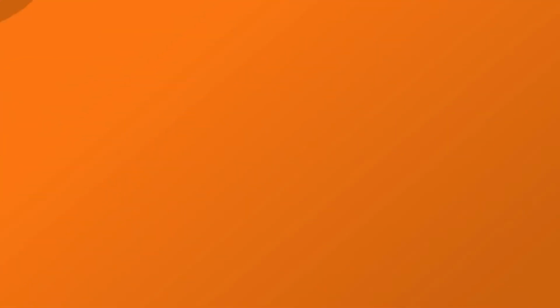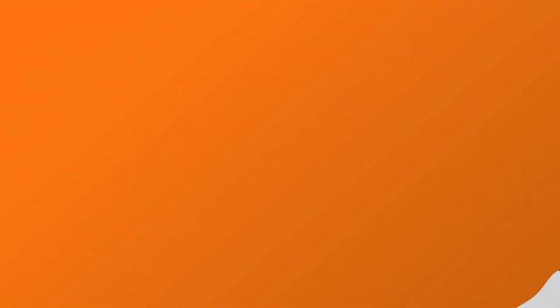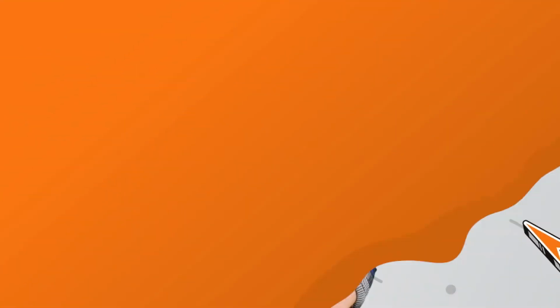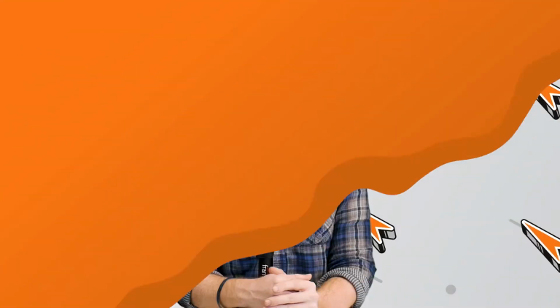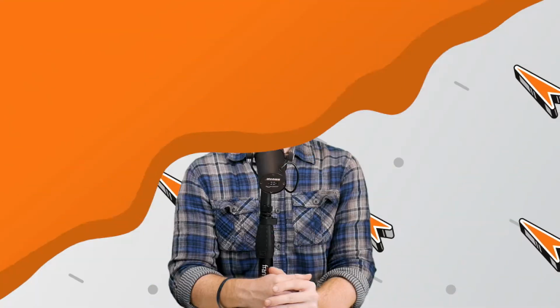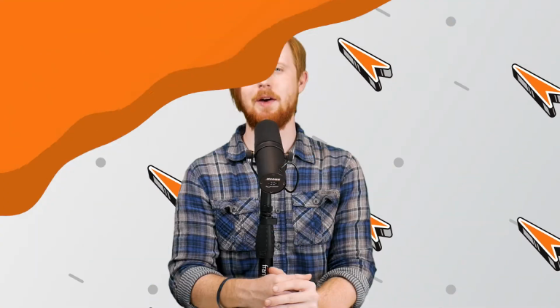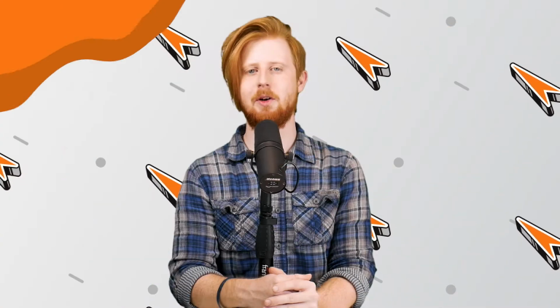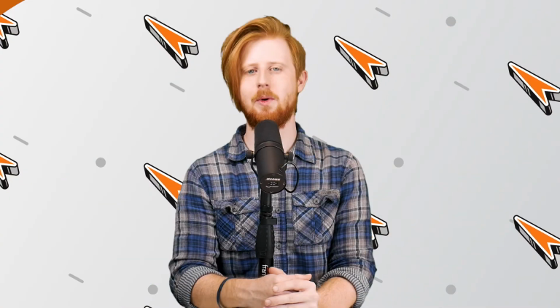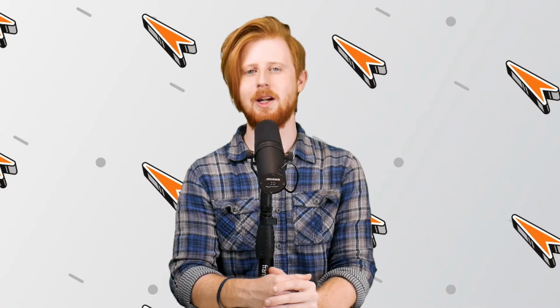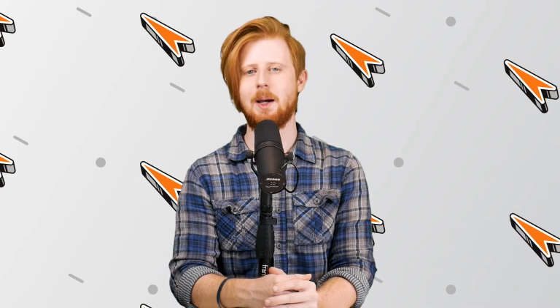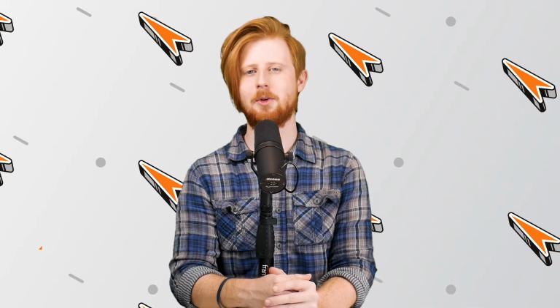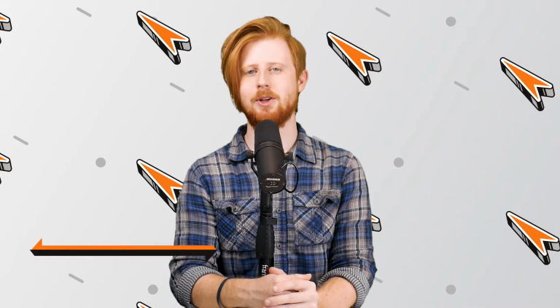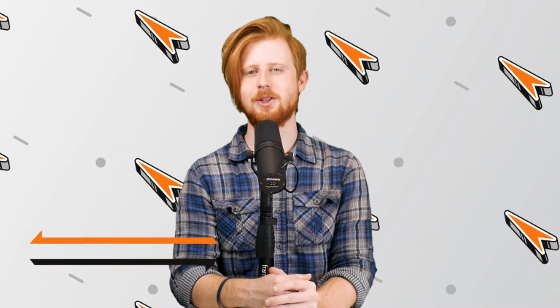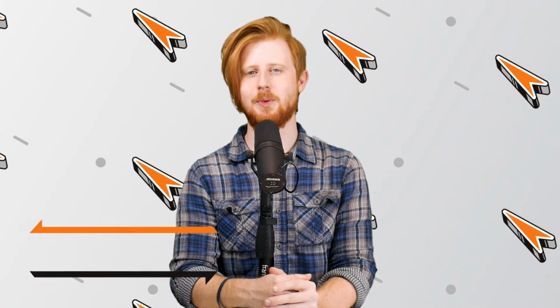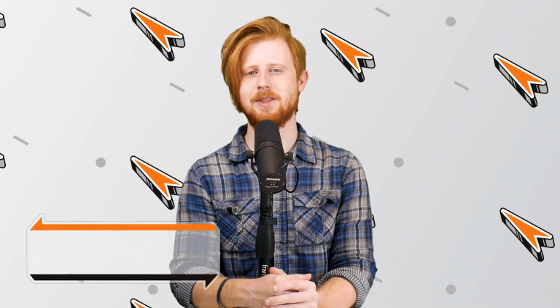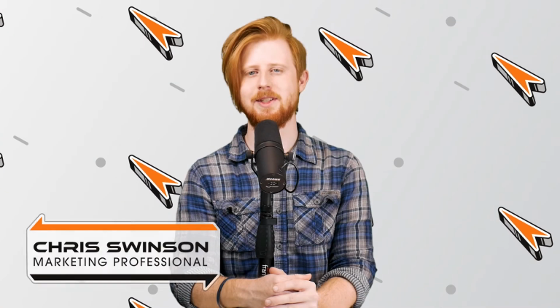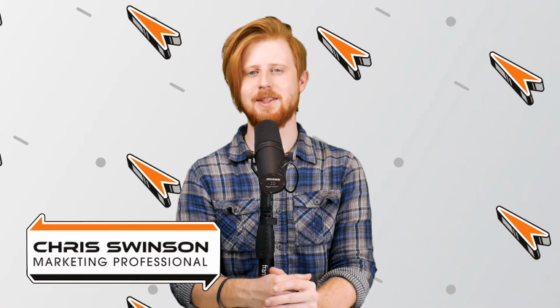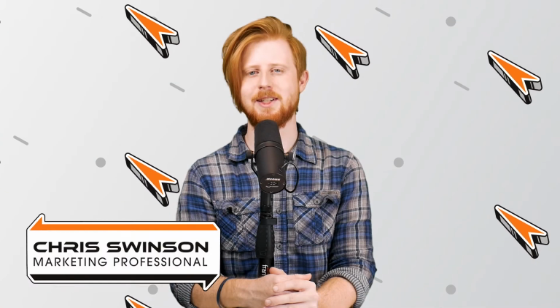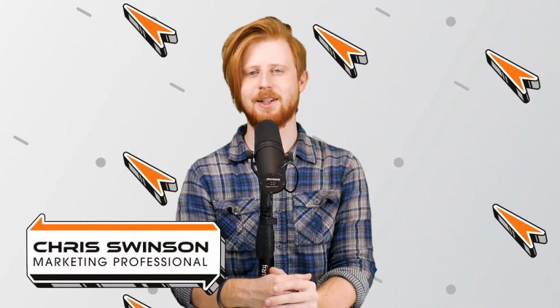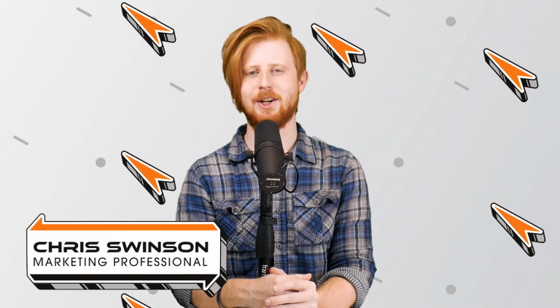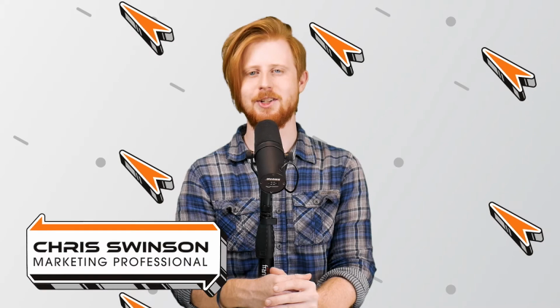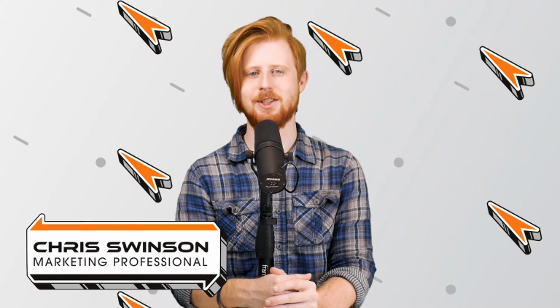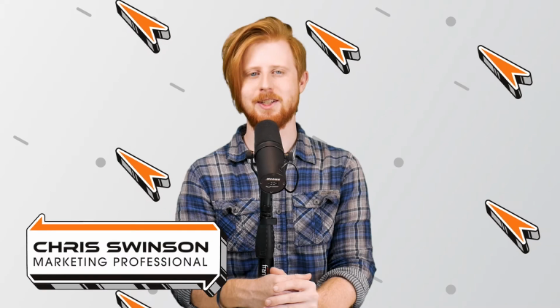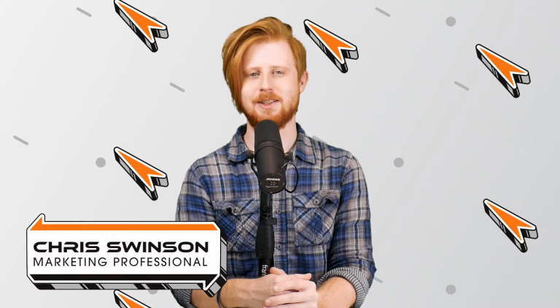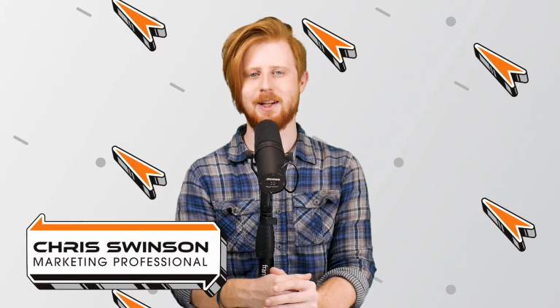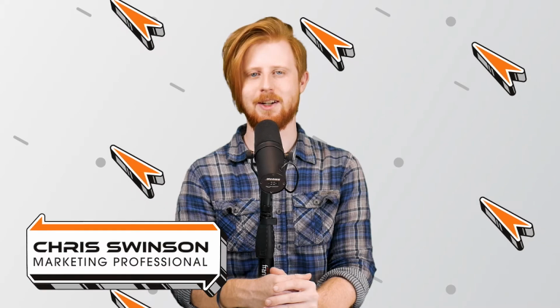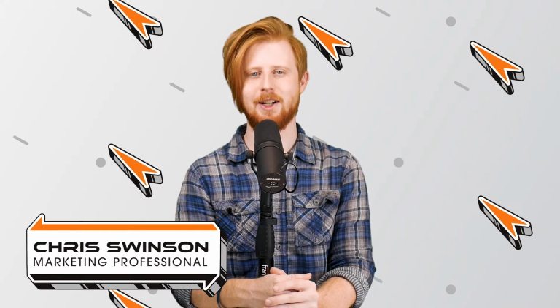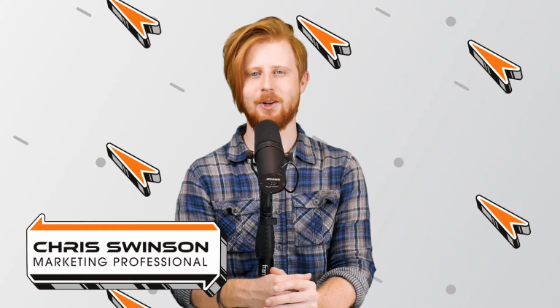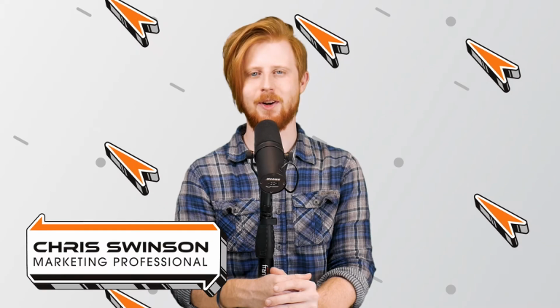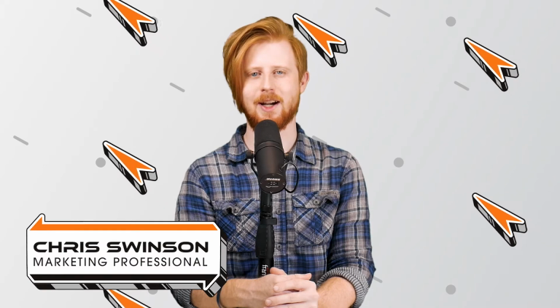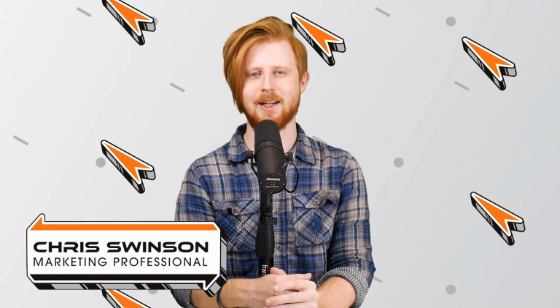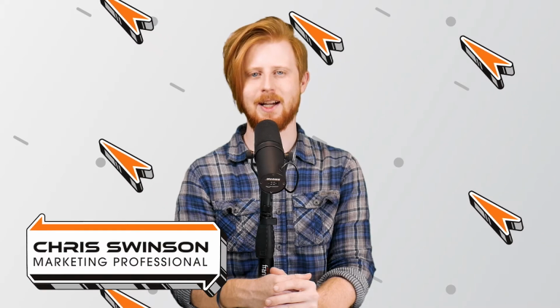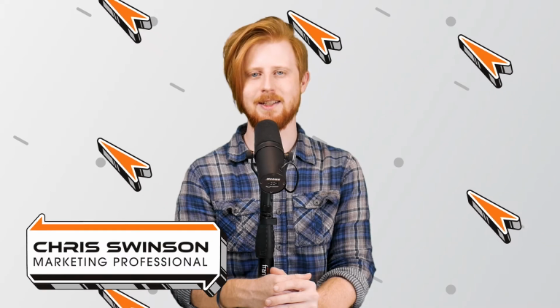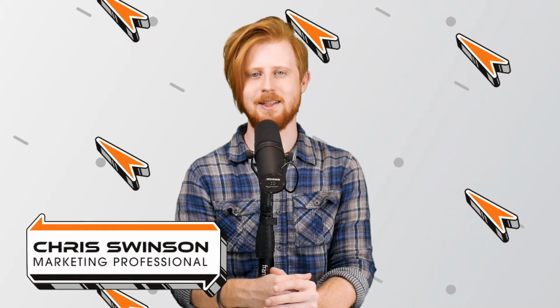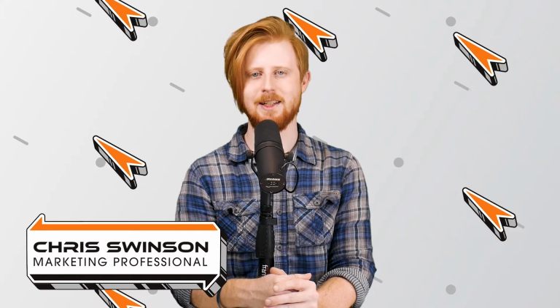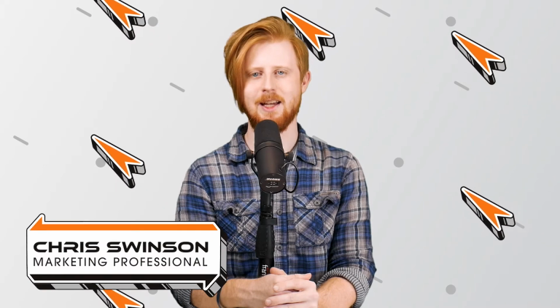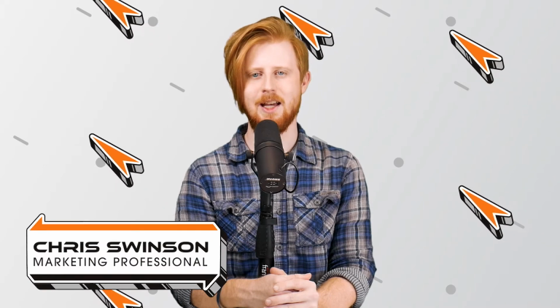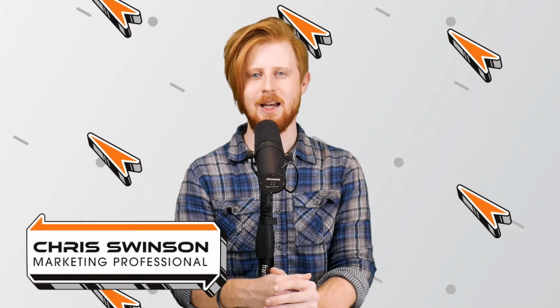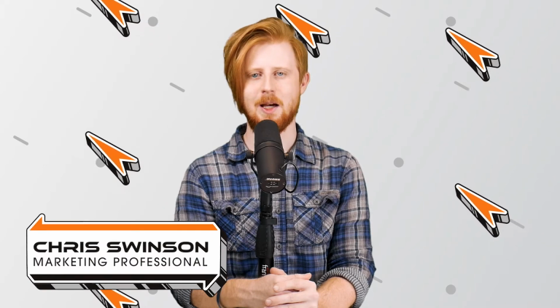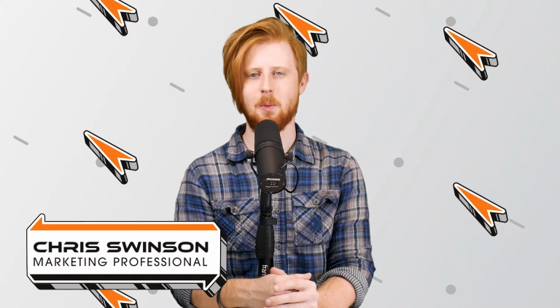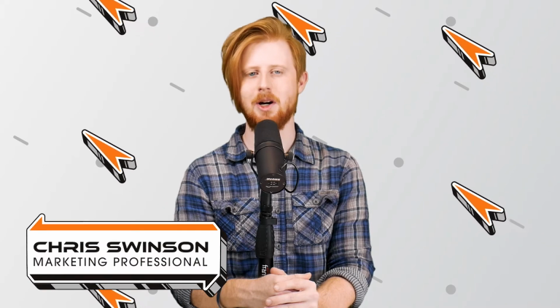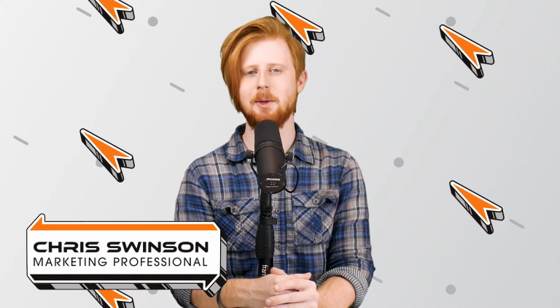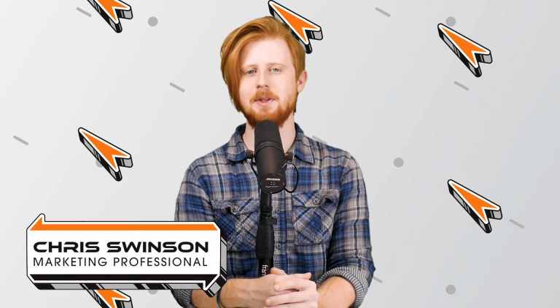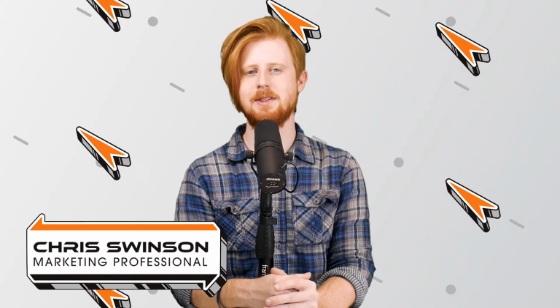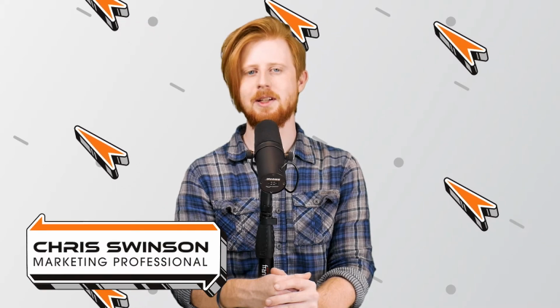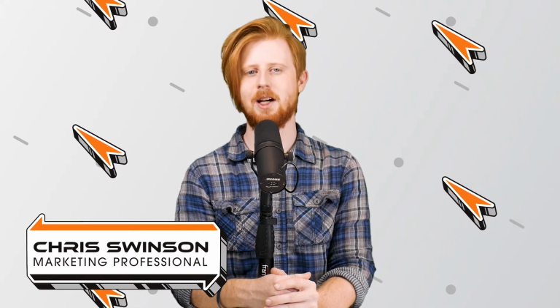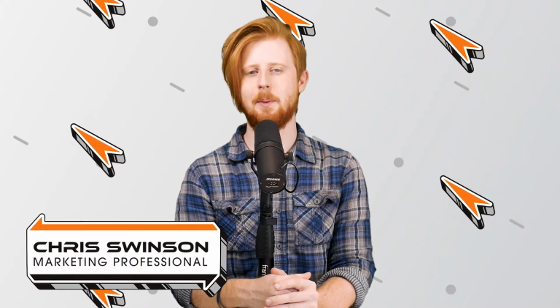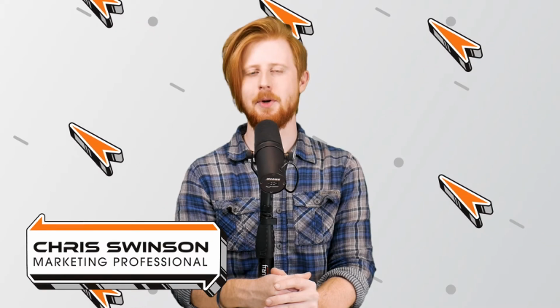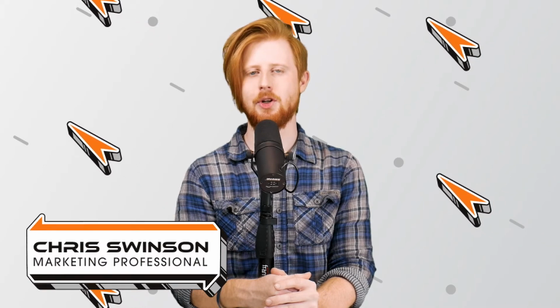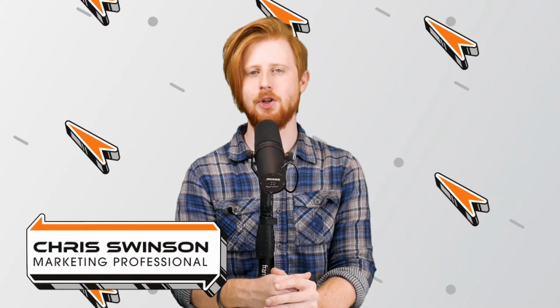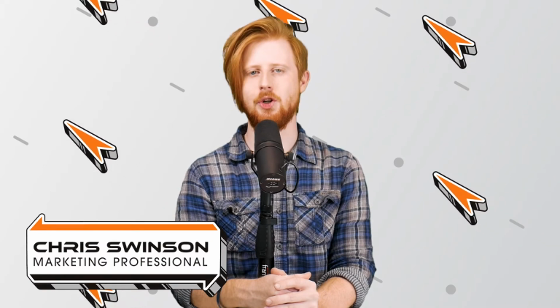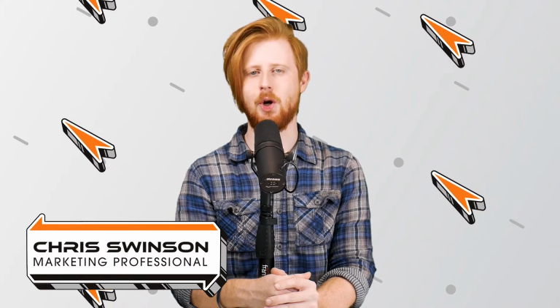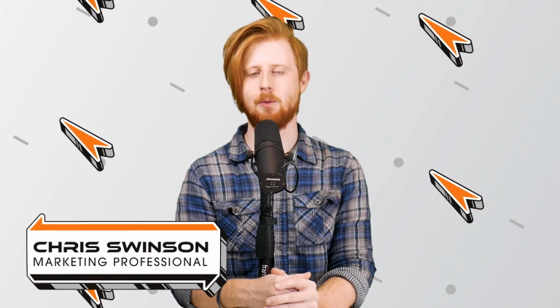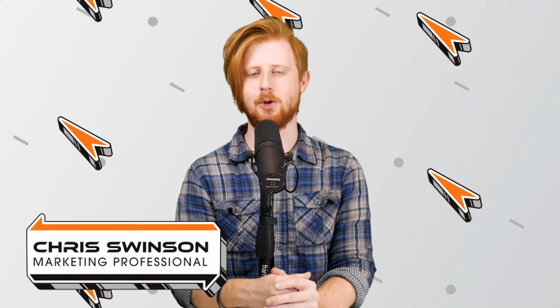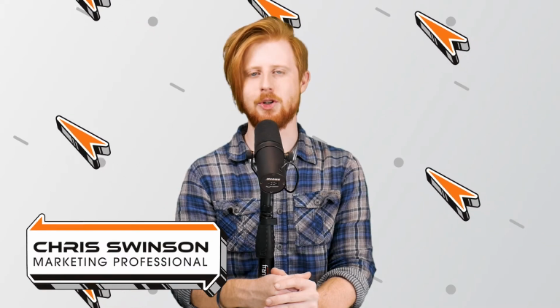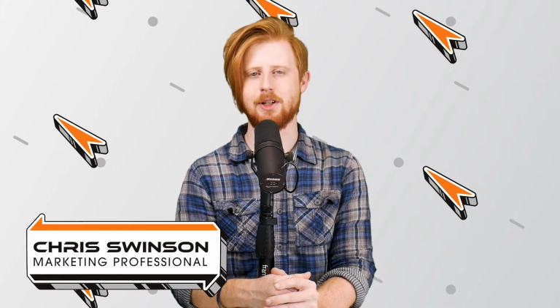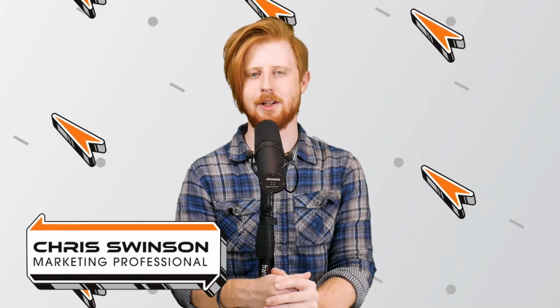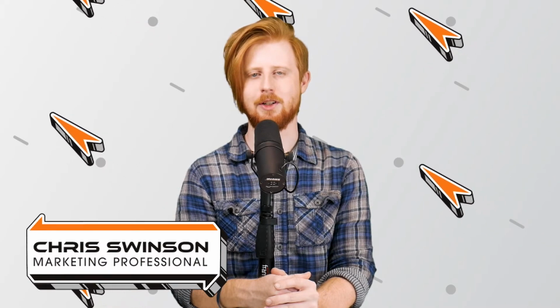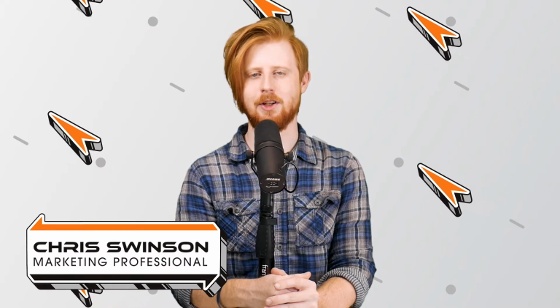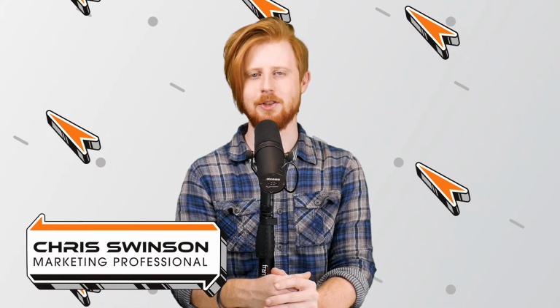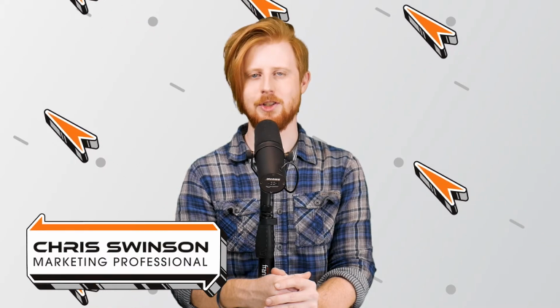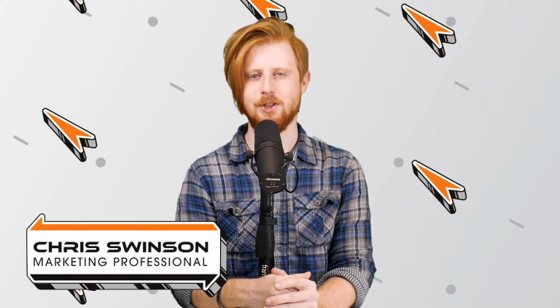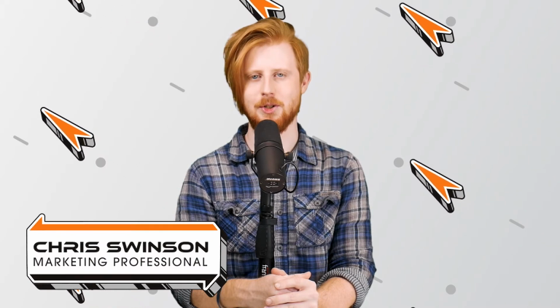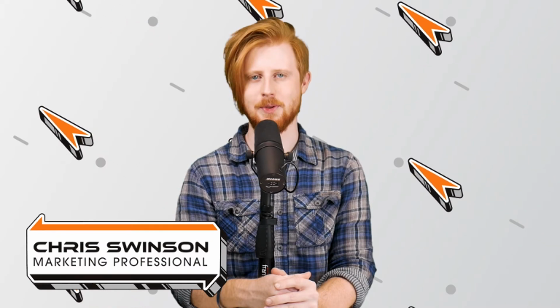Hello everyone, I'm Chris Swenson, technology insider here at Rocket IT, and welcome to Sync Up, your new home for Trinity technology news.